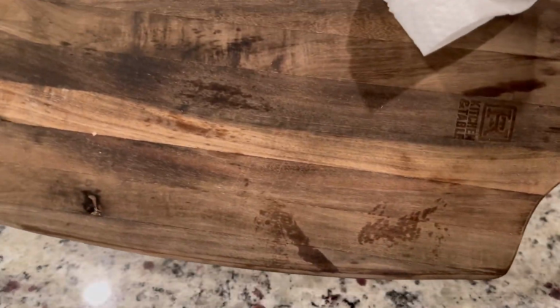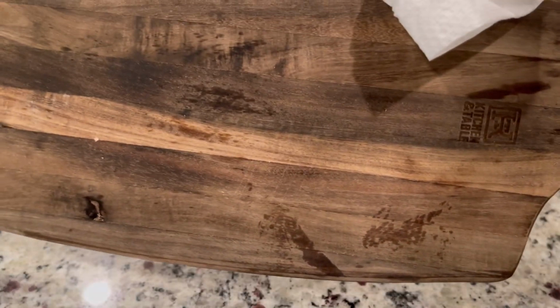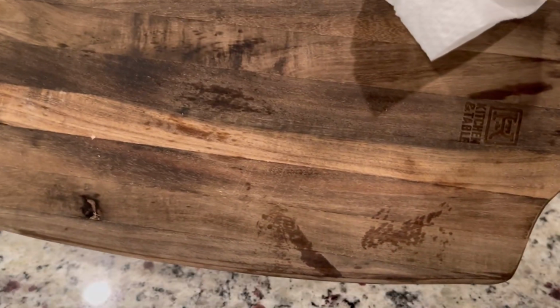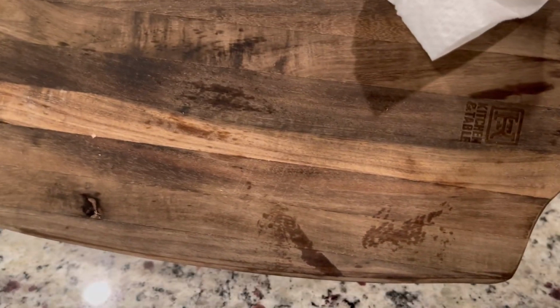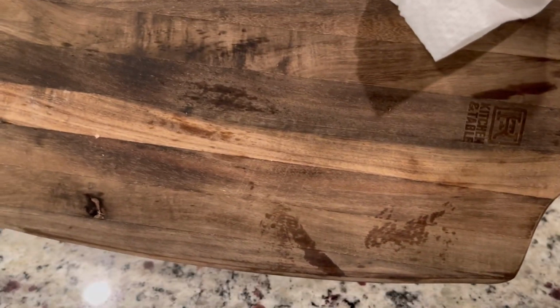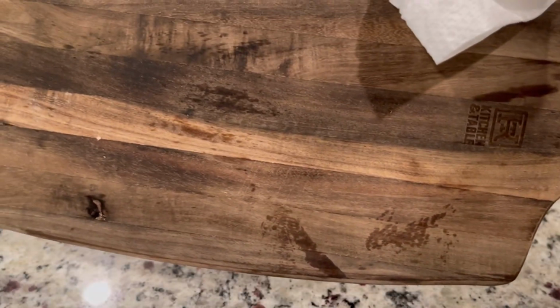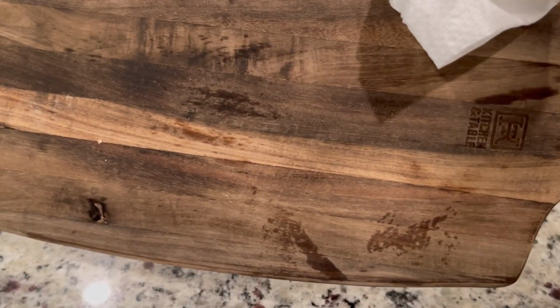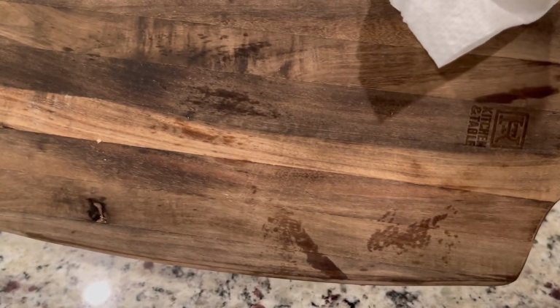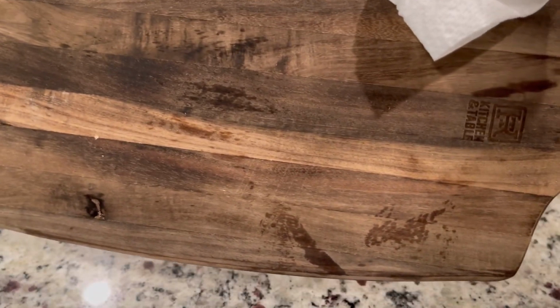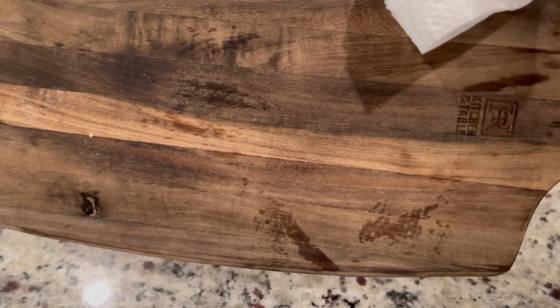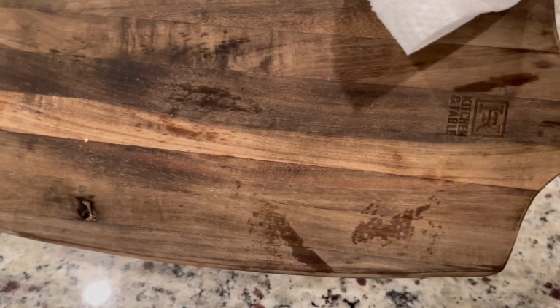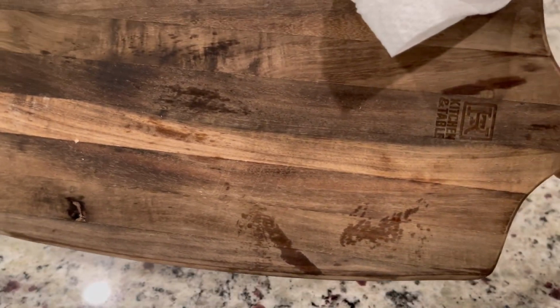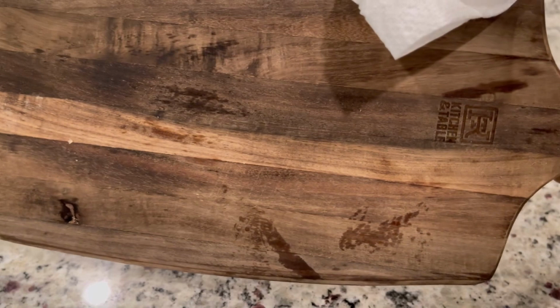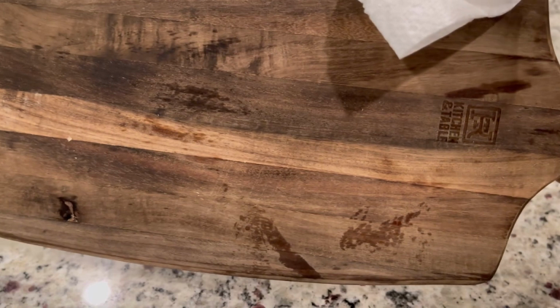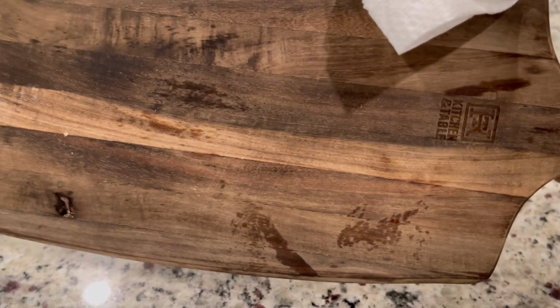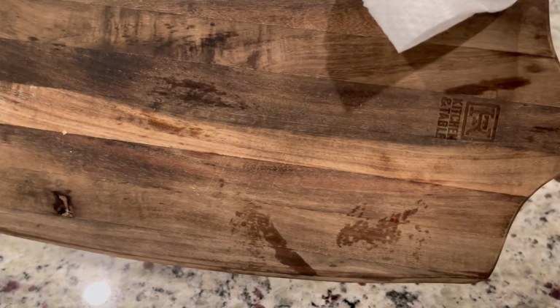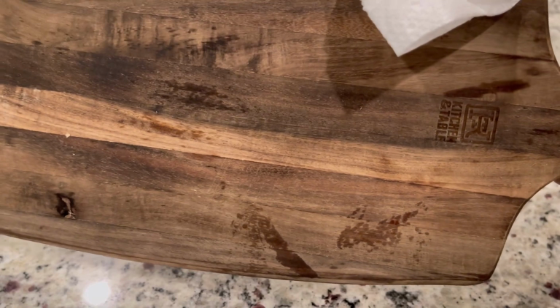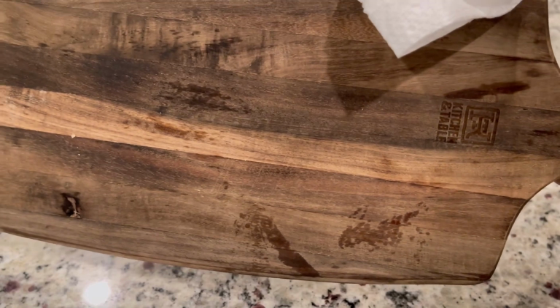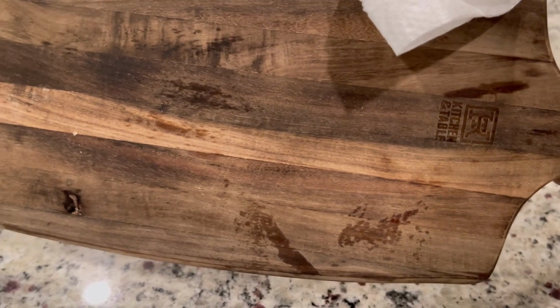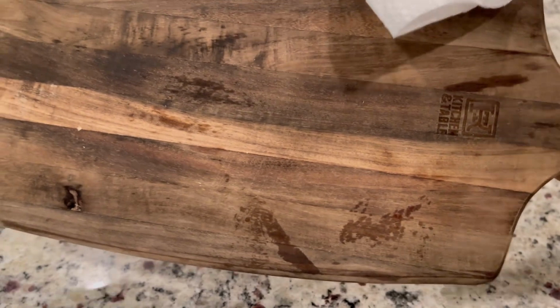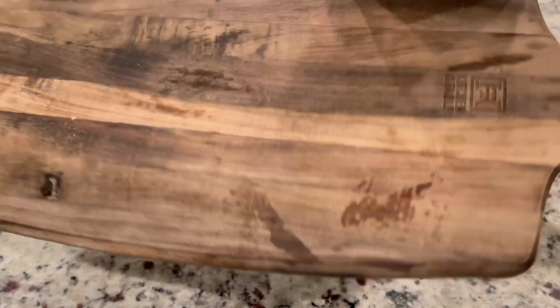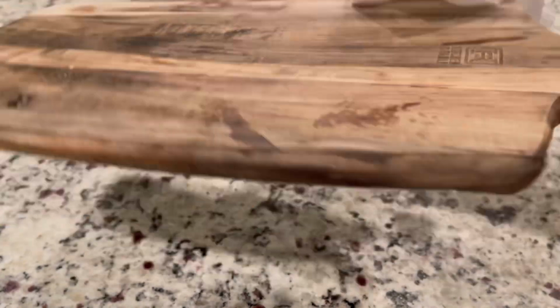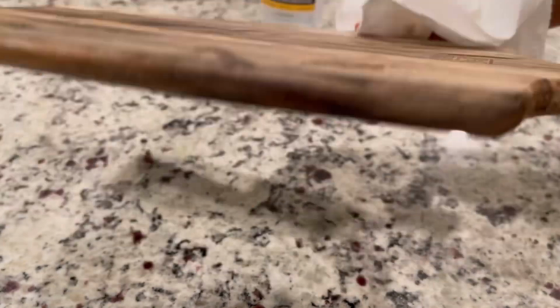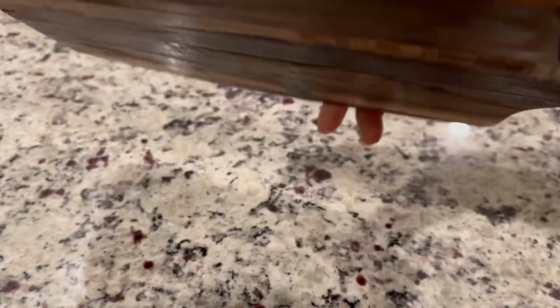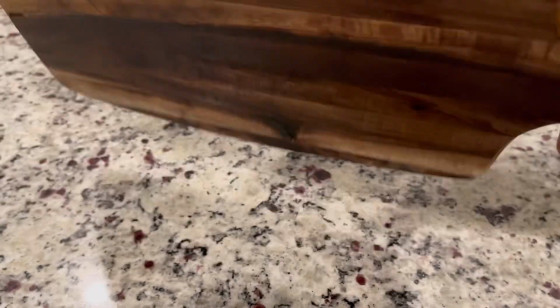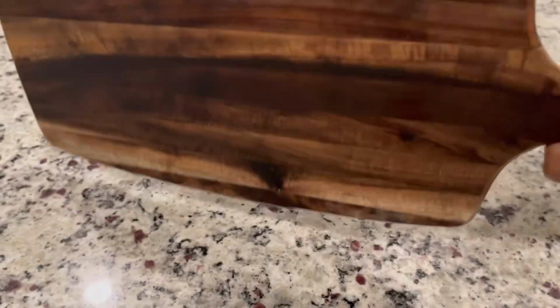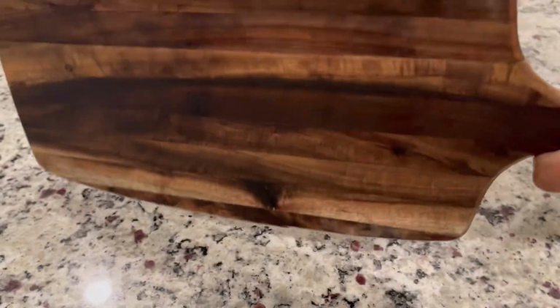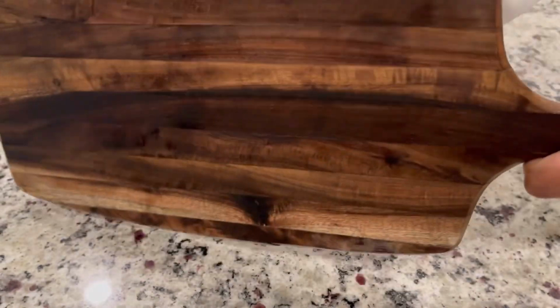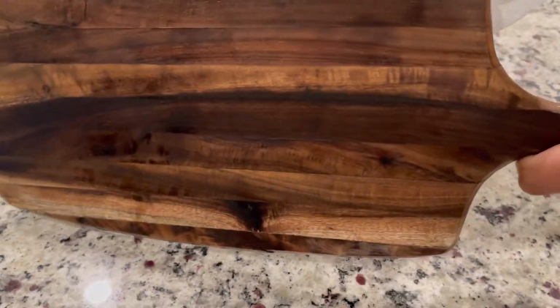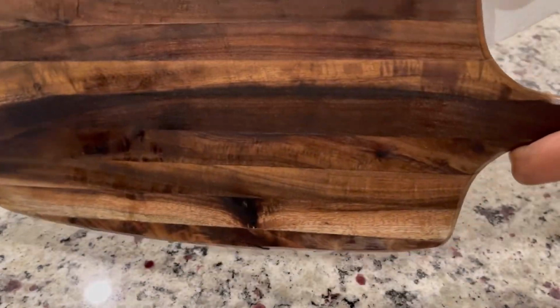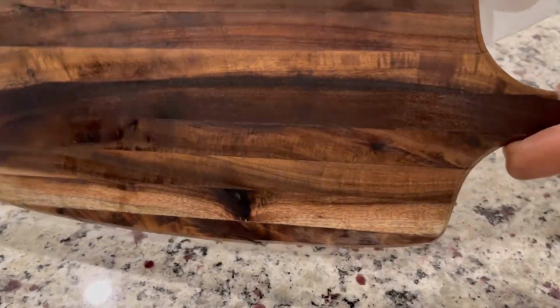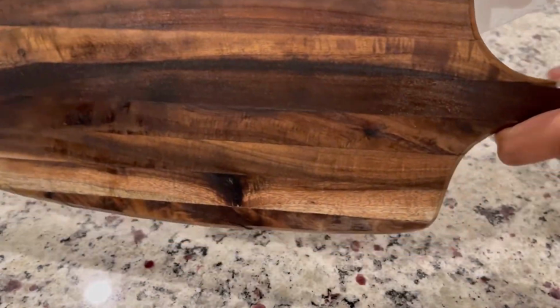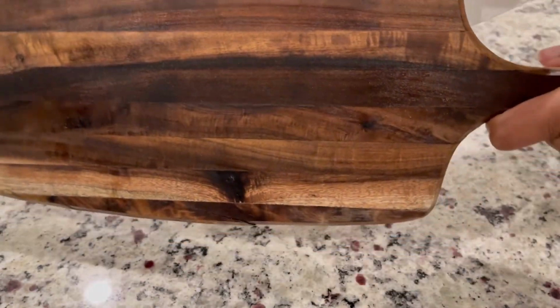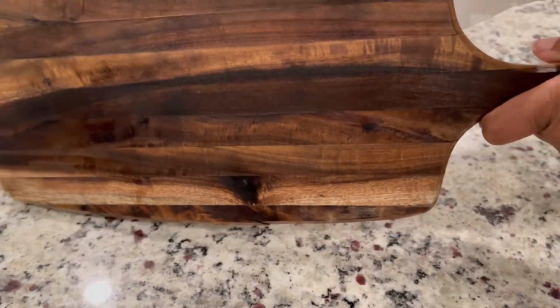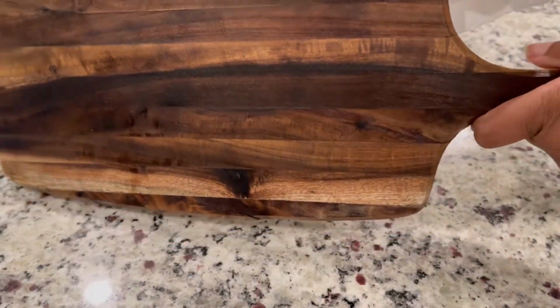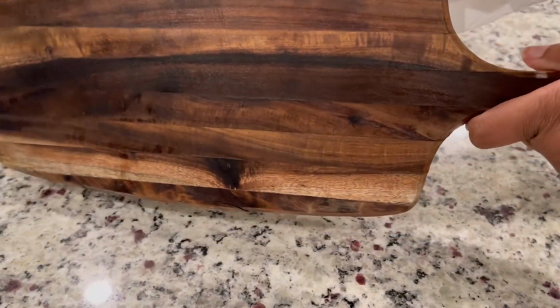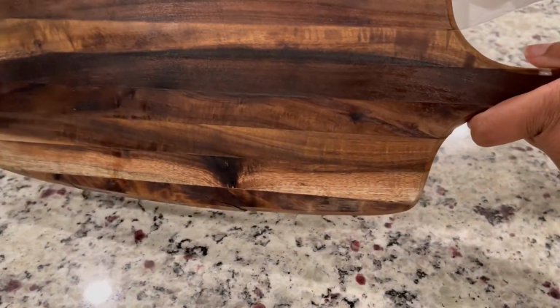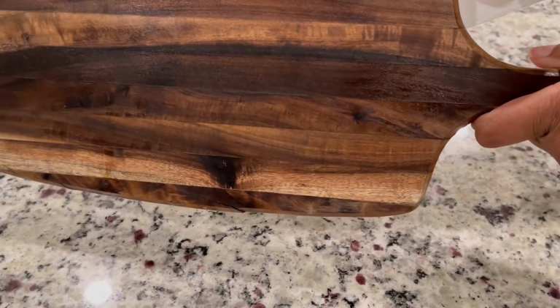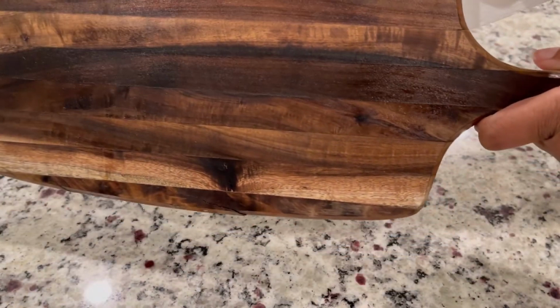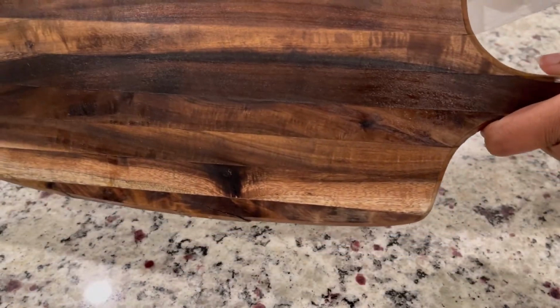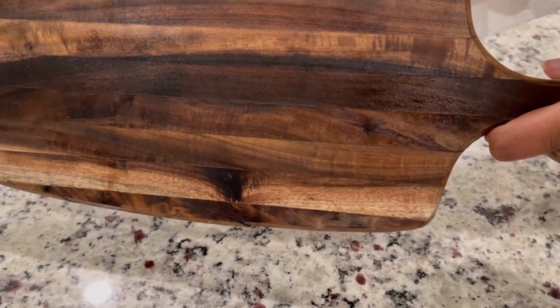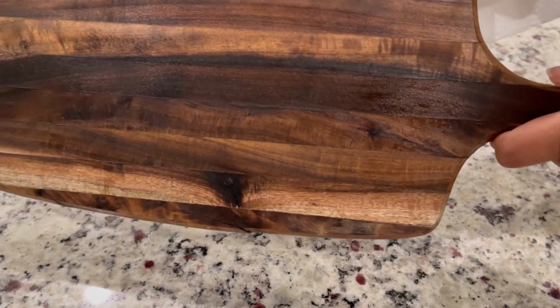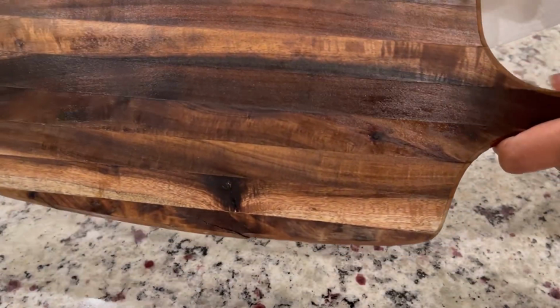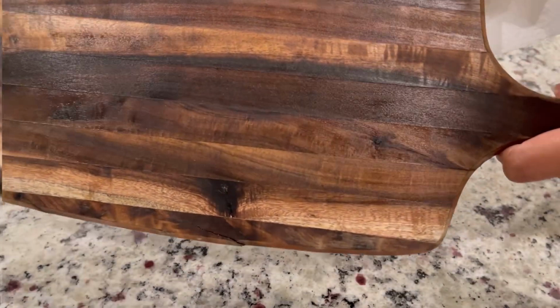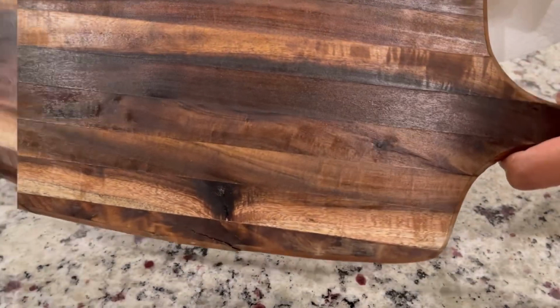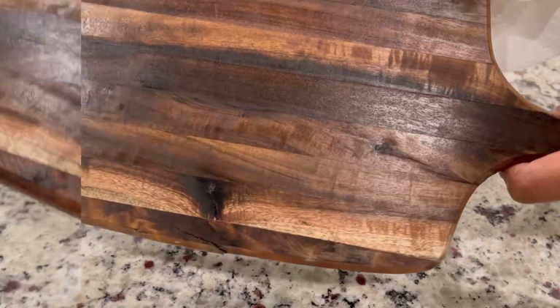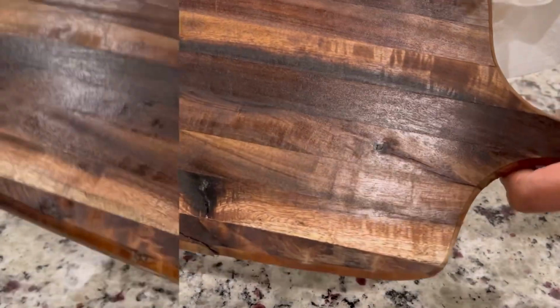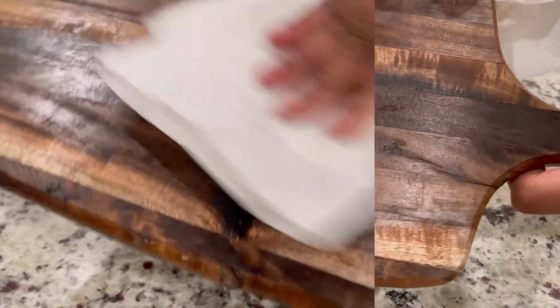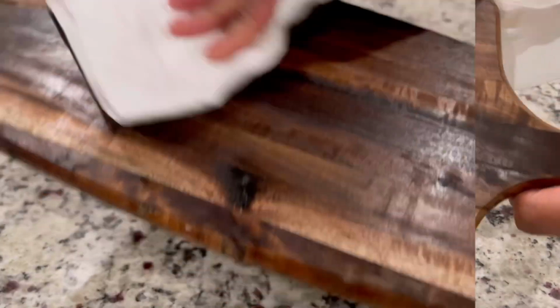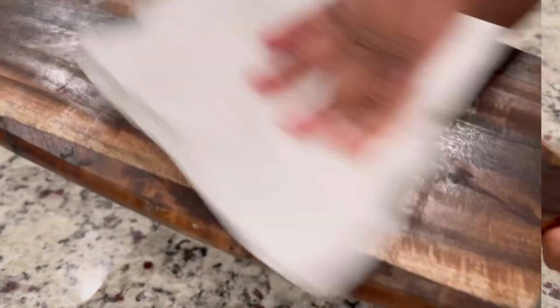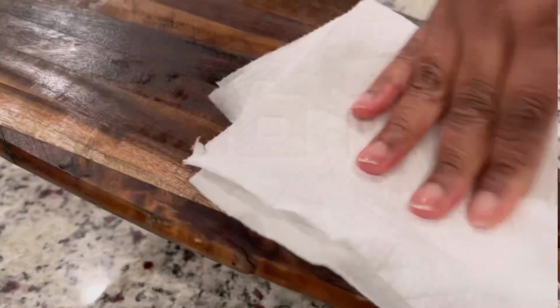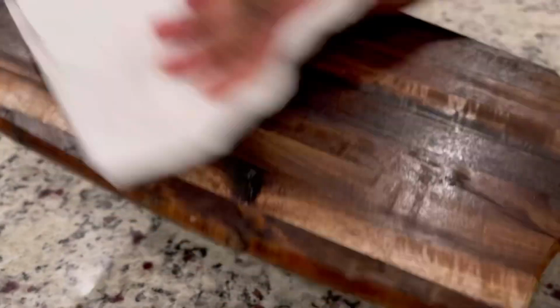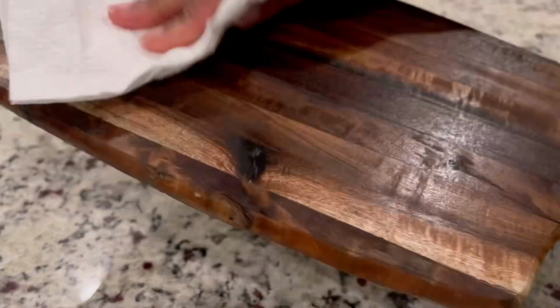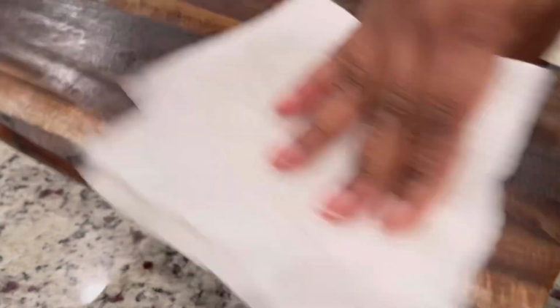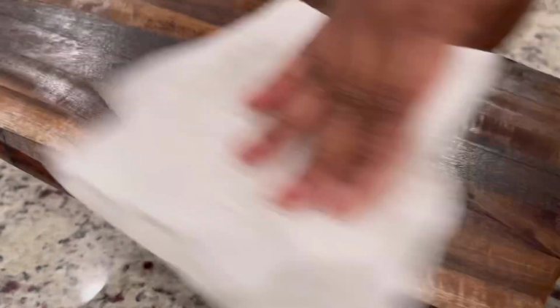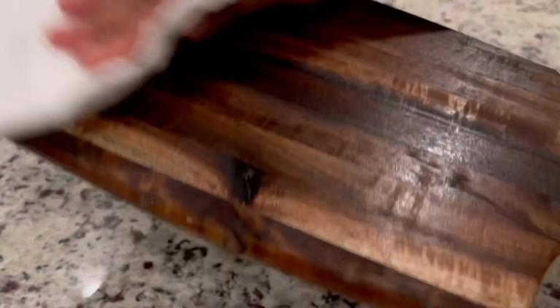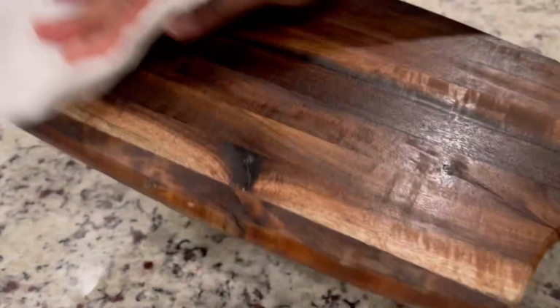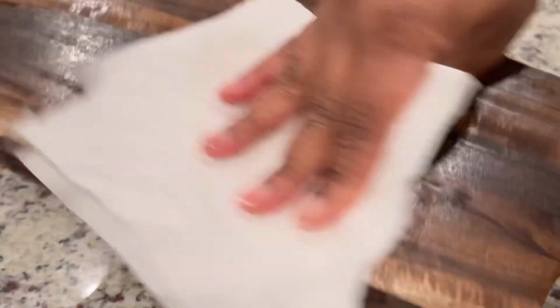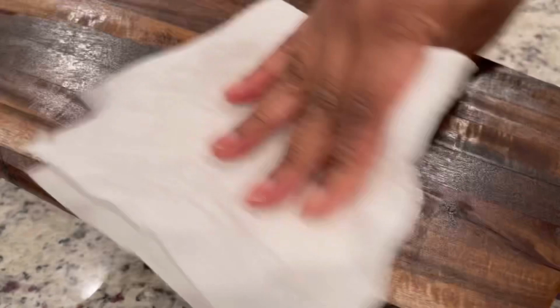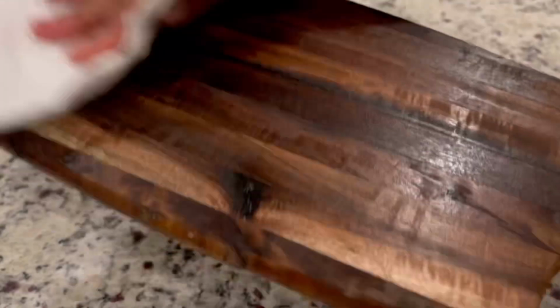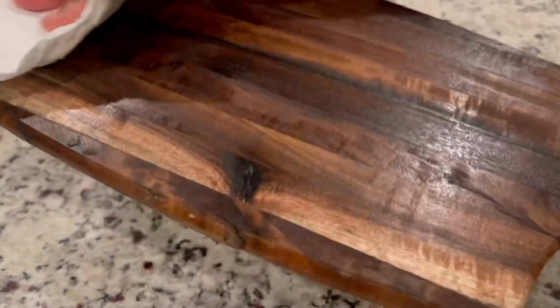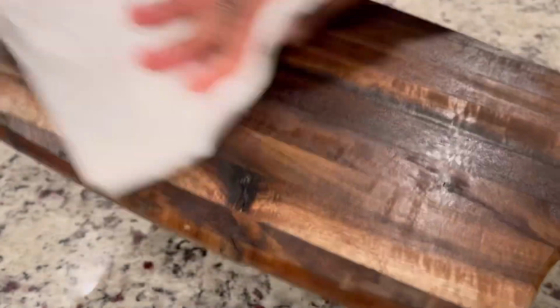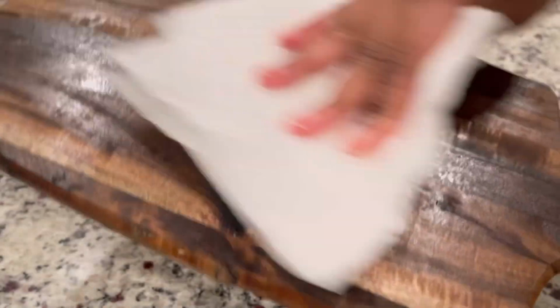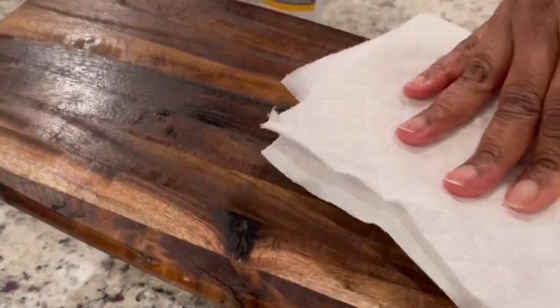This is the backside that I hadn't done yet — see the difference? So if you found this tip helpful, please share with someone who loves to cook.